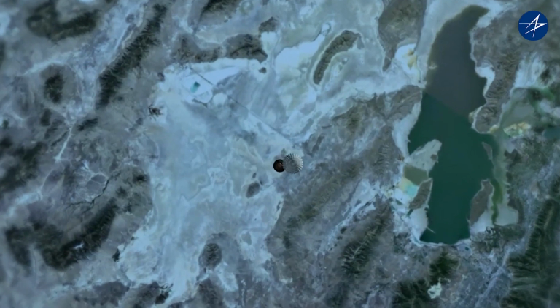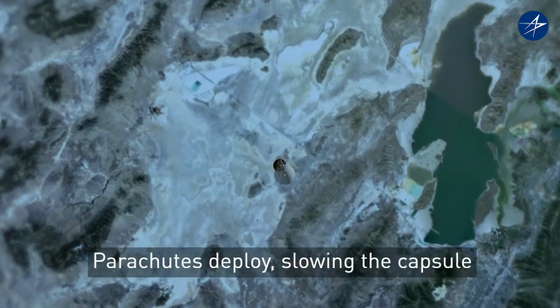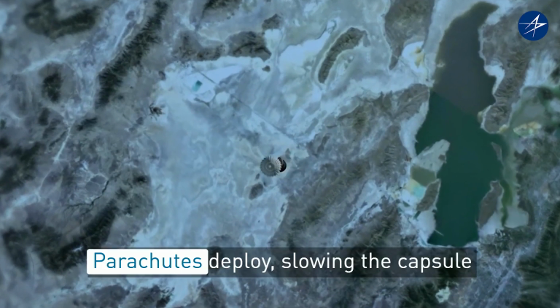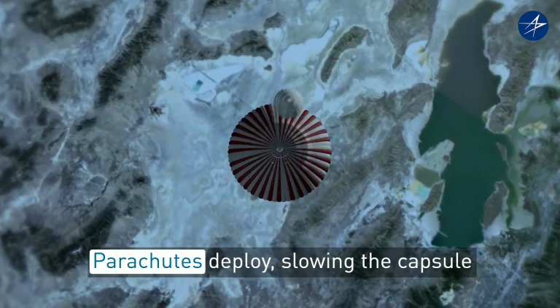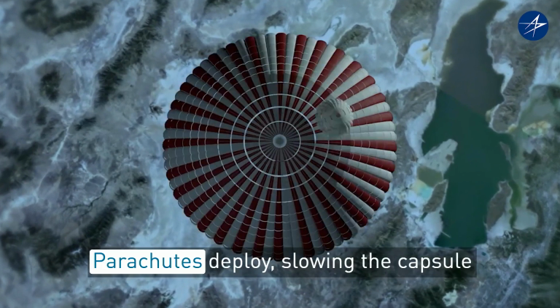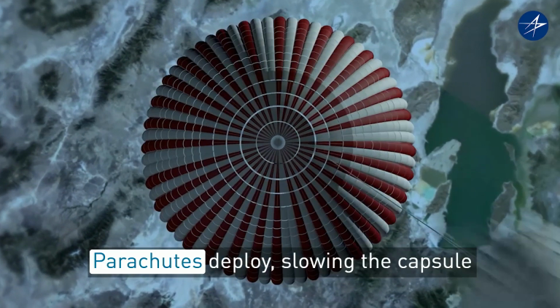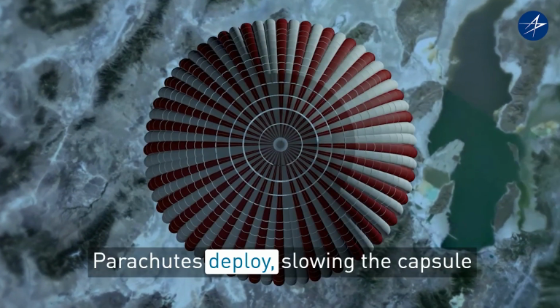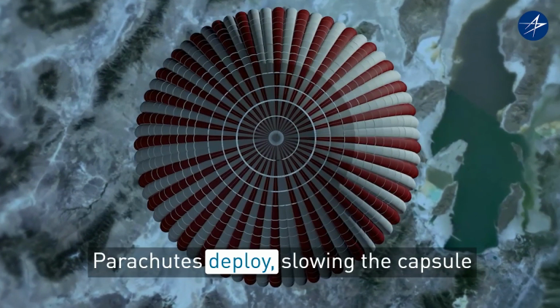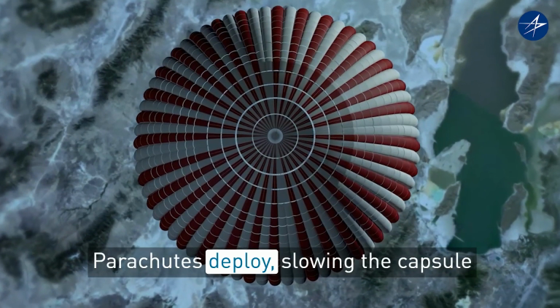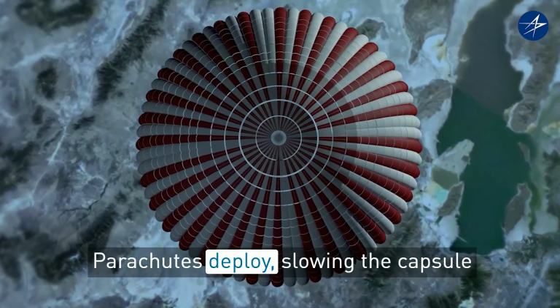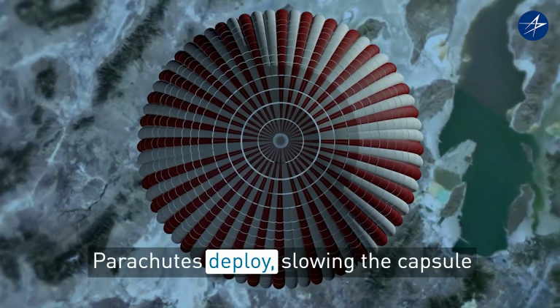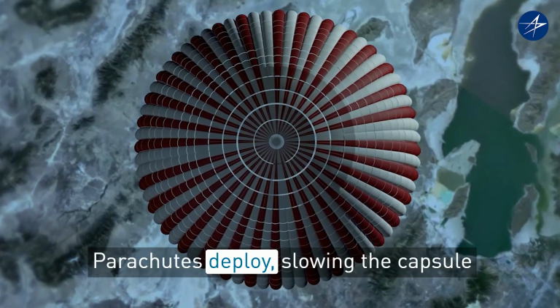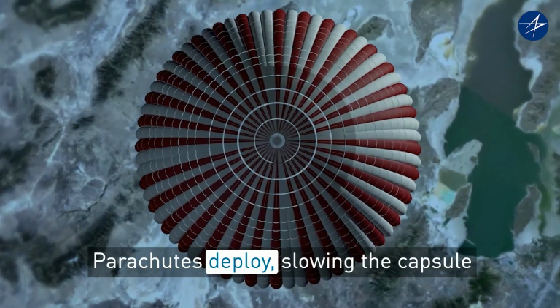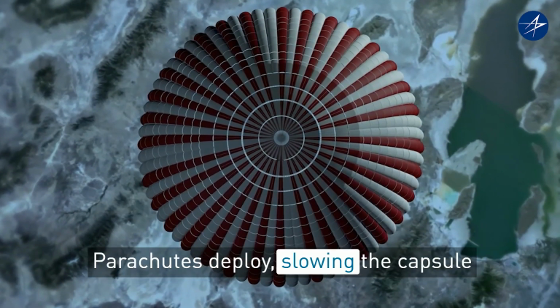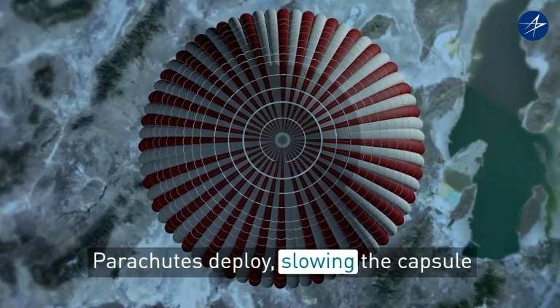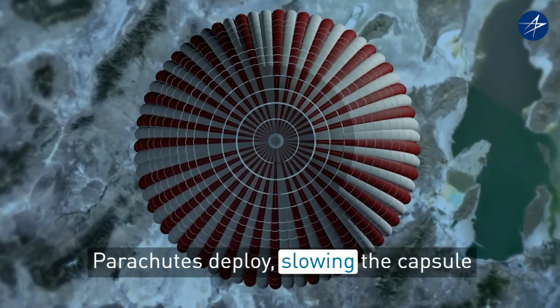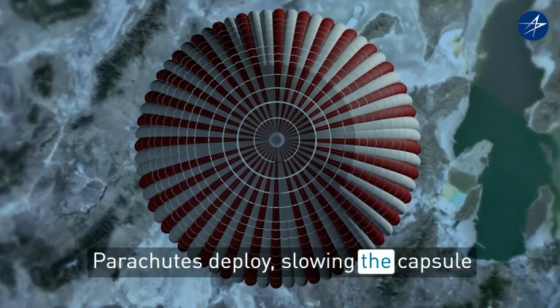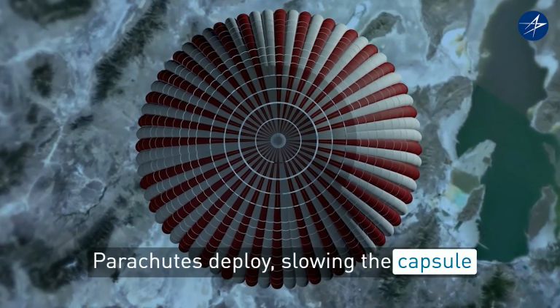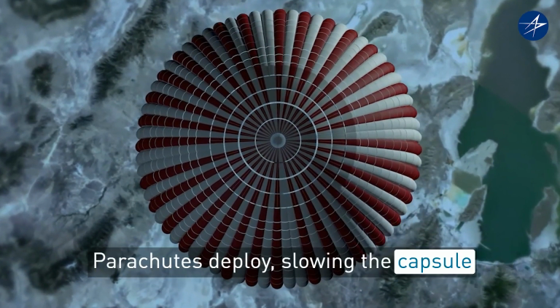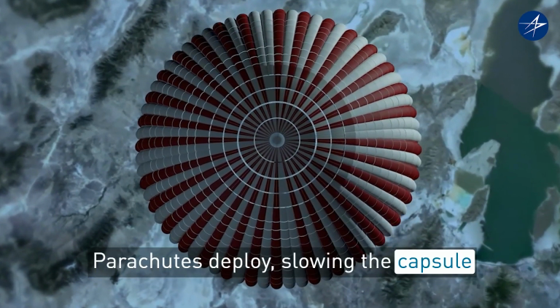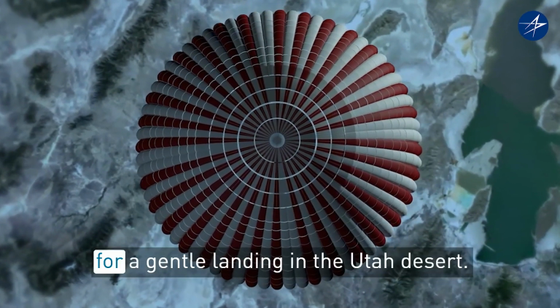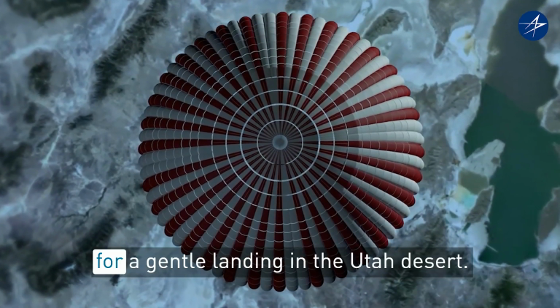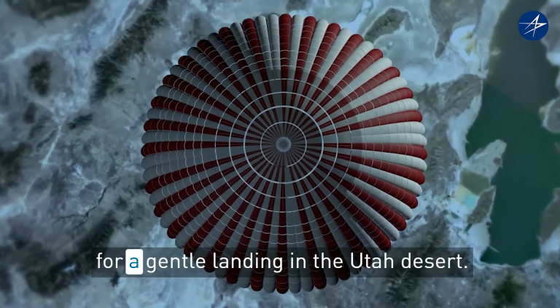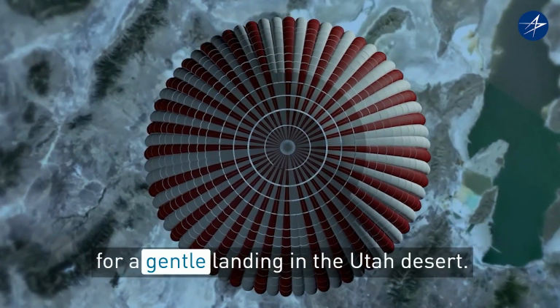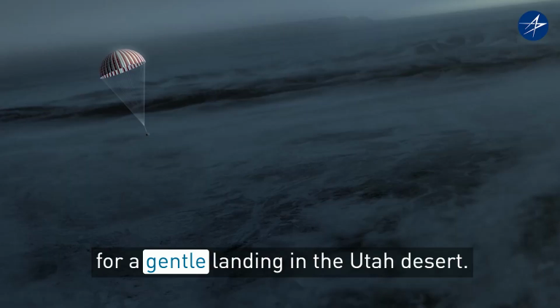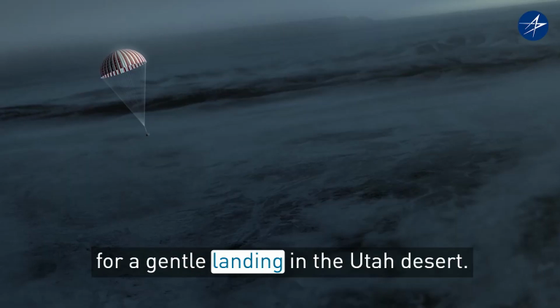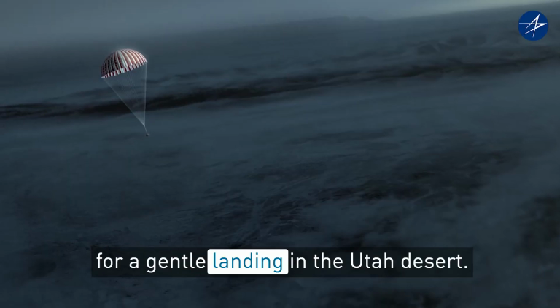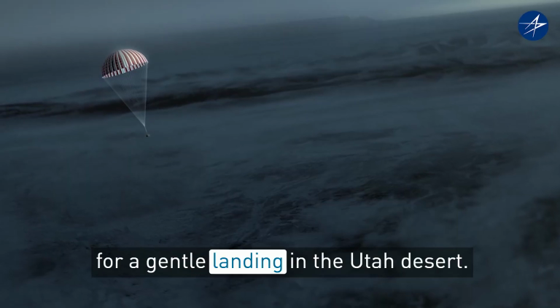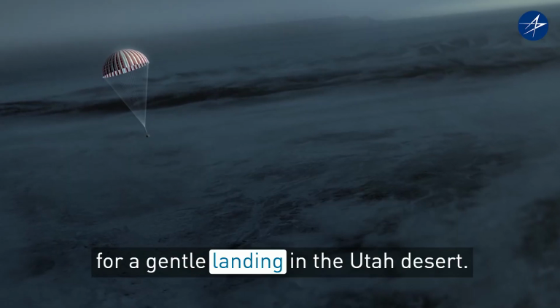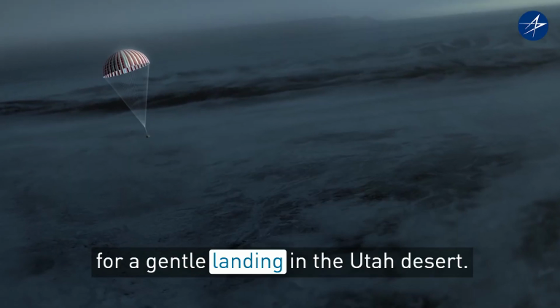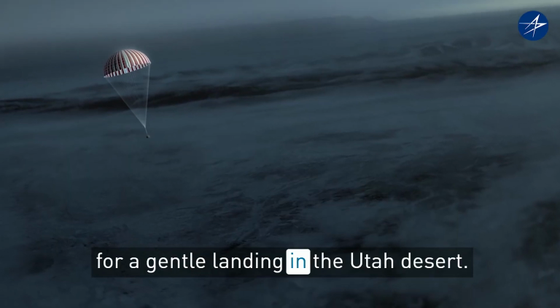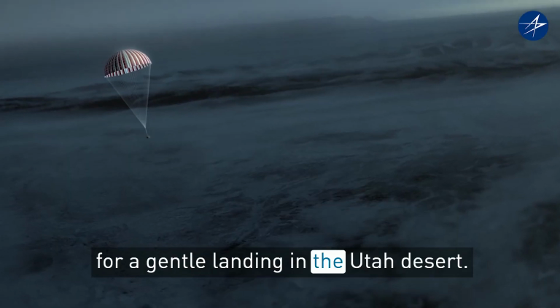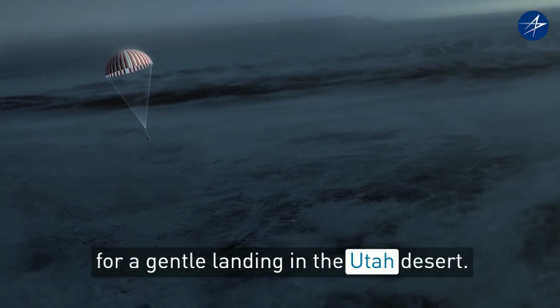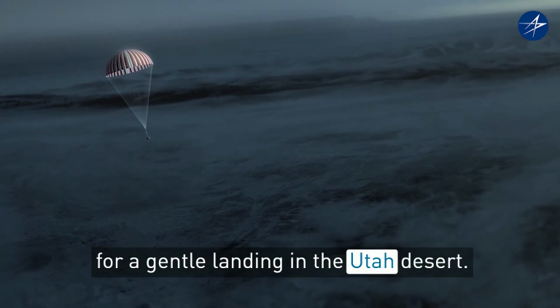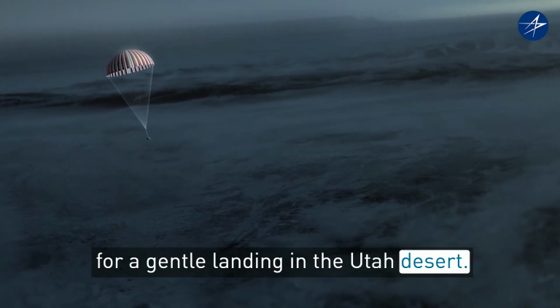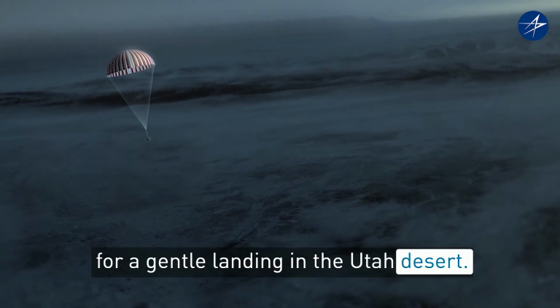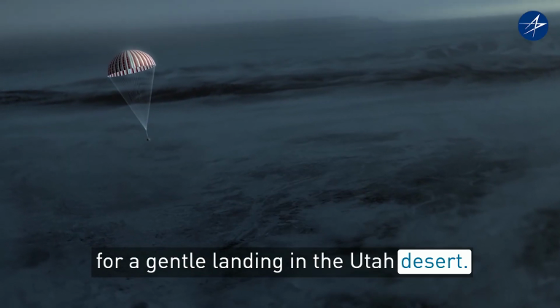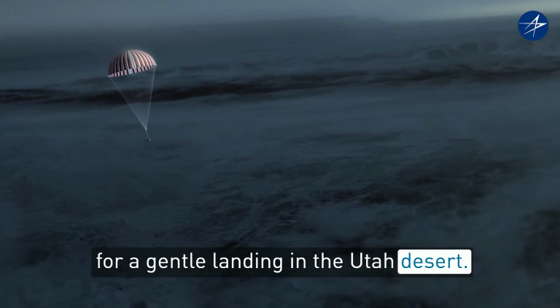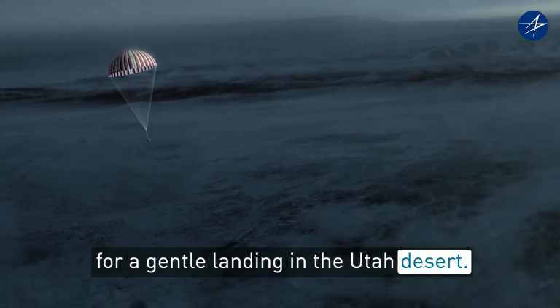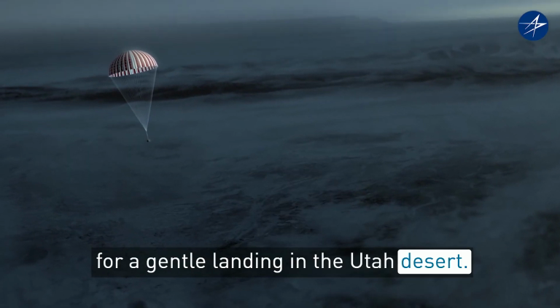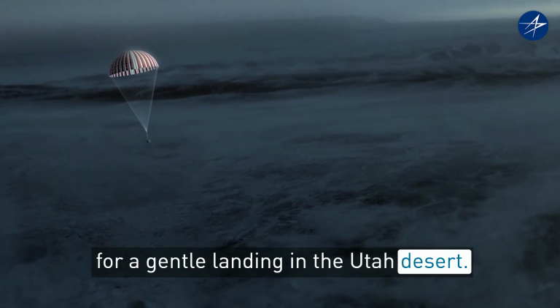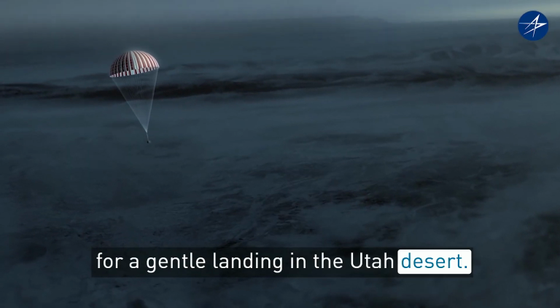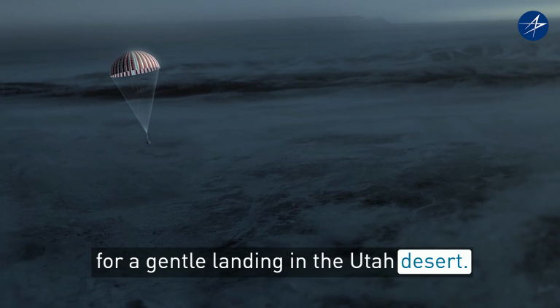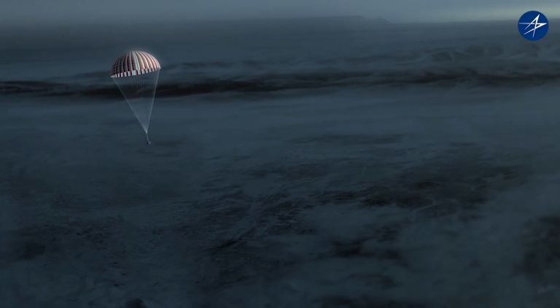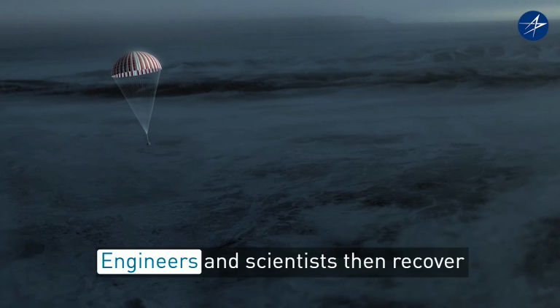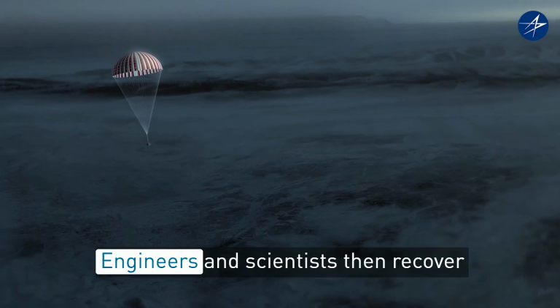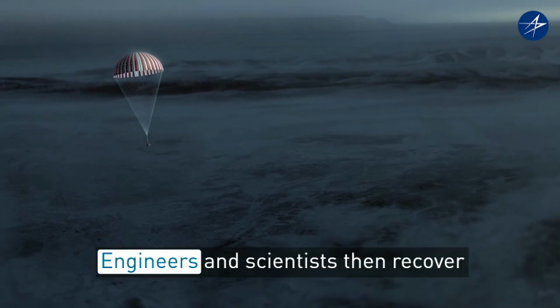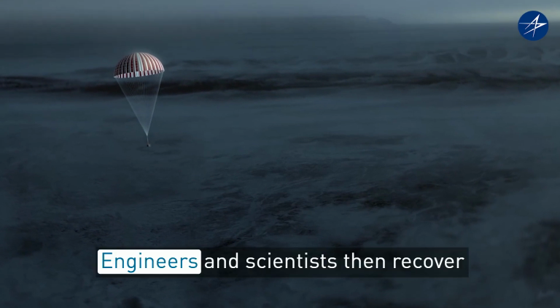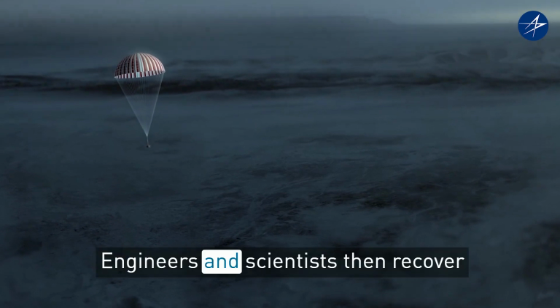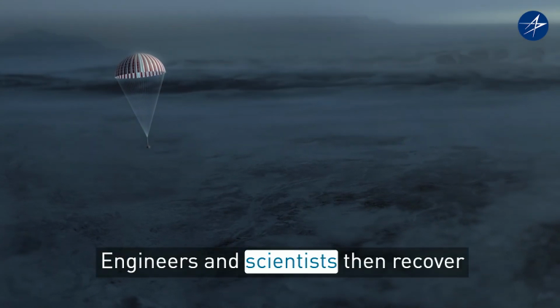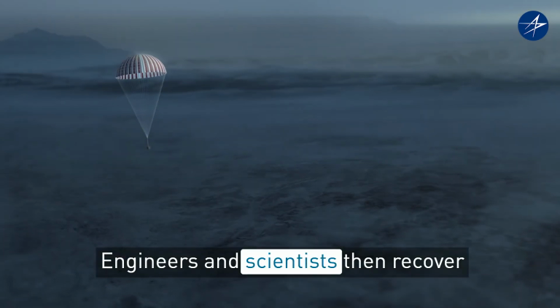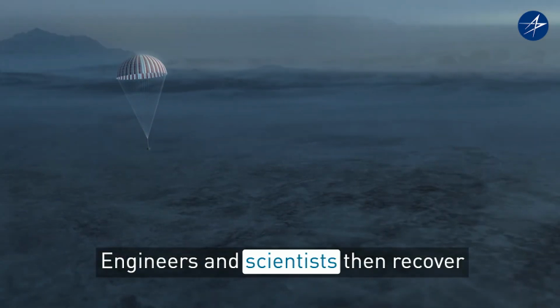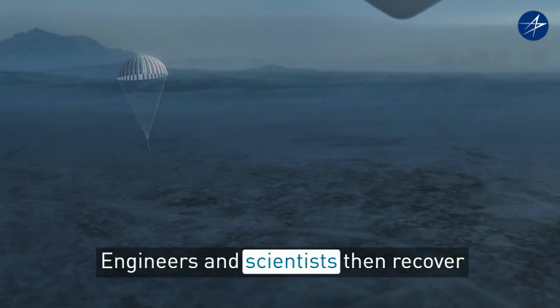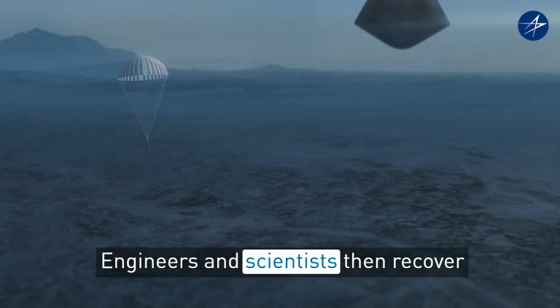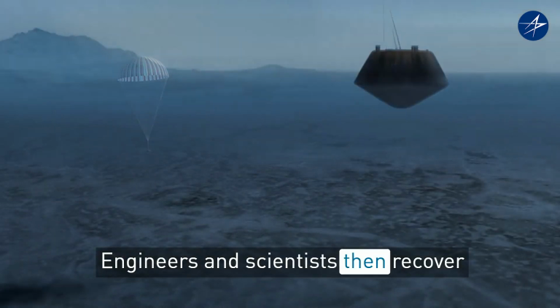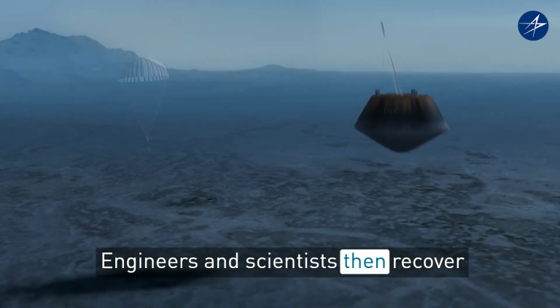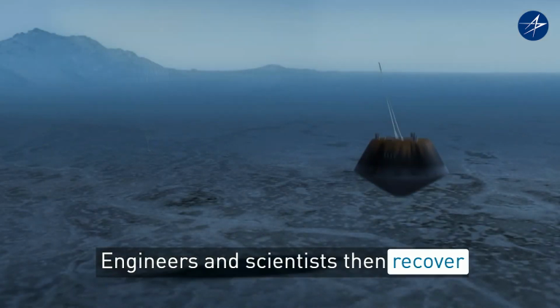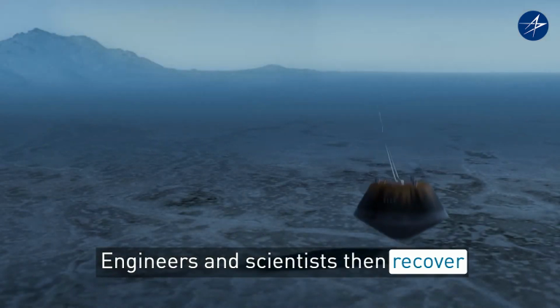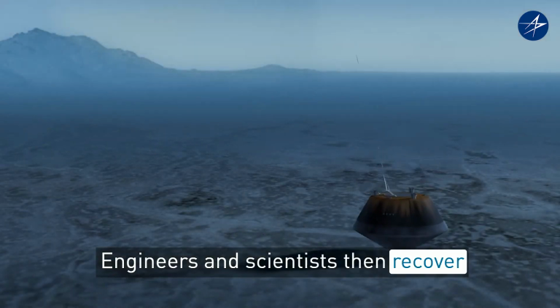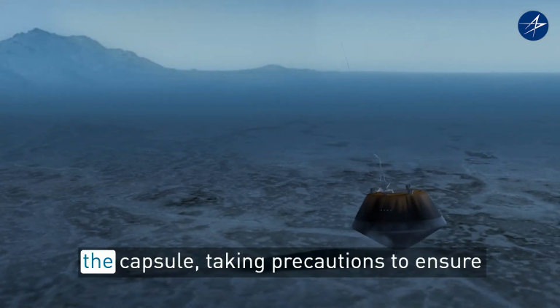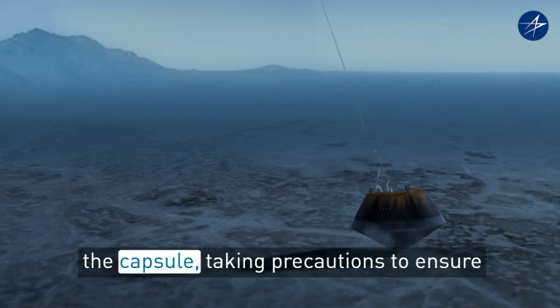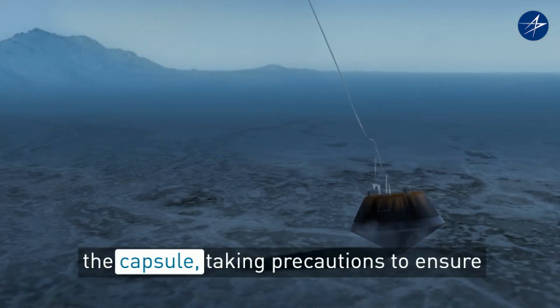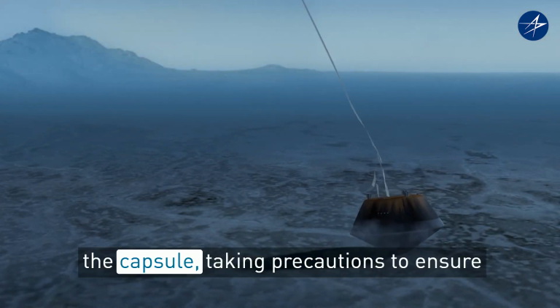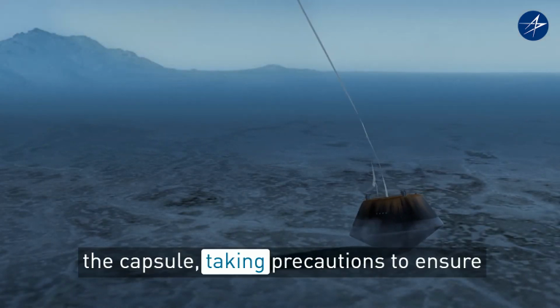Parachutes deploy, slowing the capsule for a gentle landing in the Utah desert. Engineers and scientists then recover the capsule.